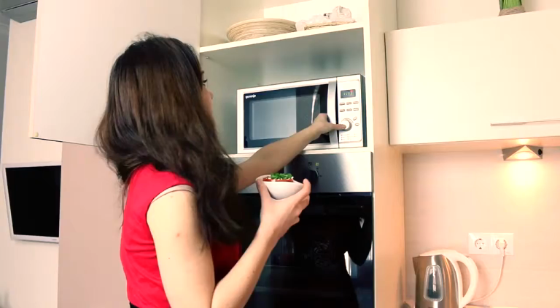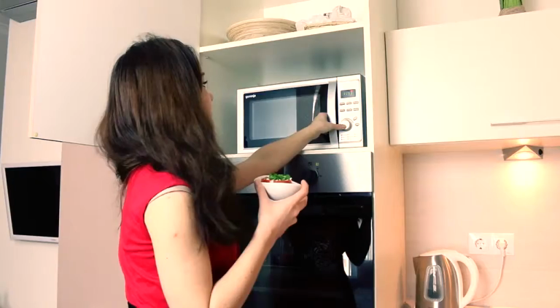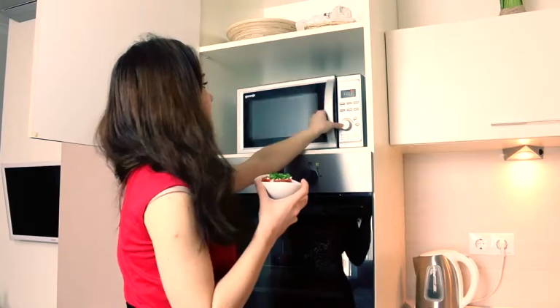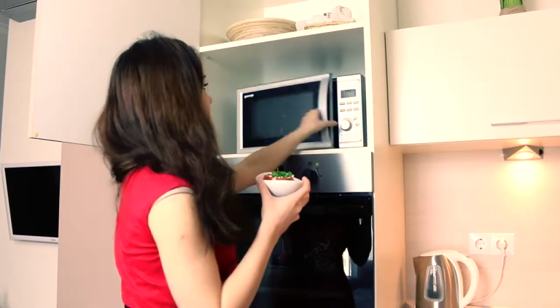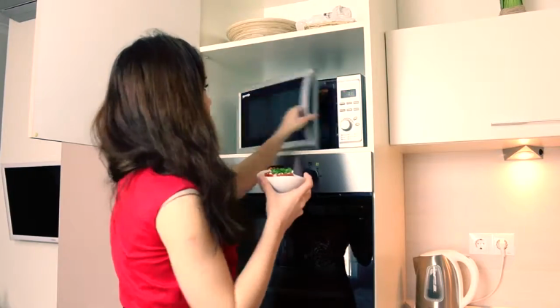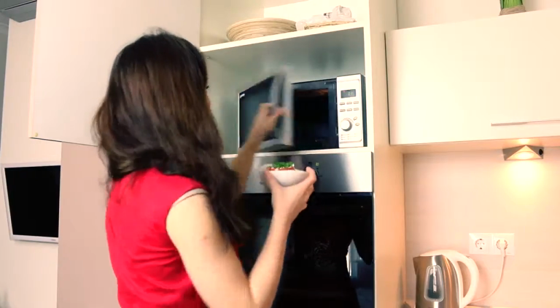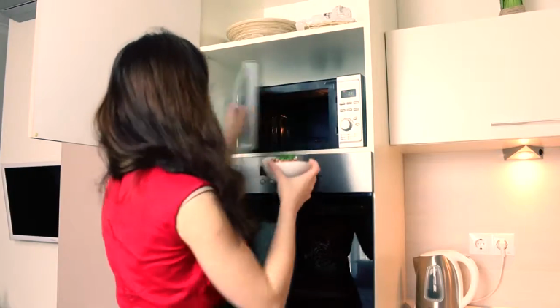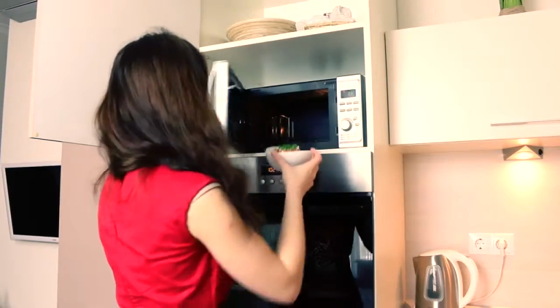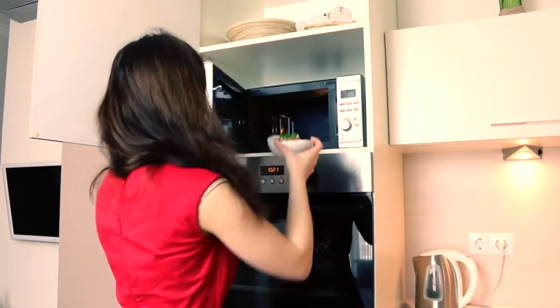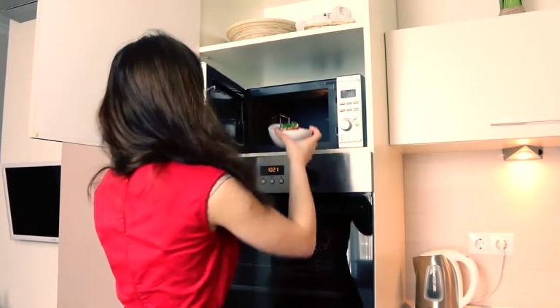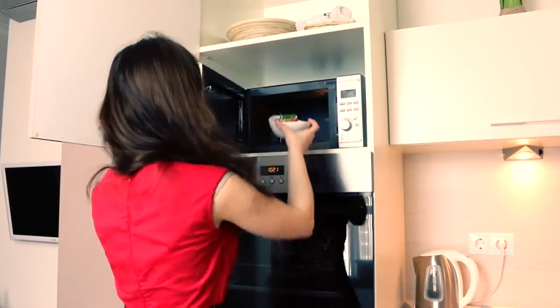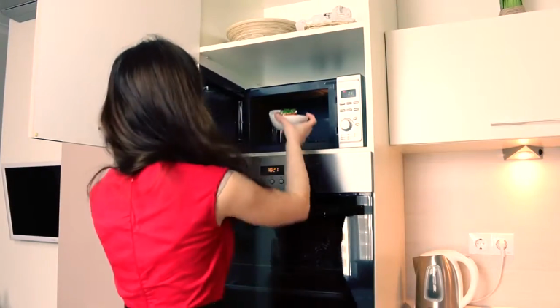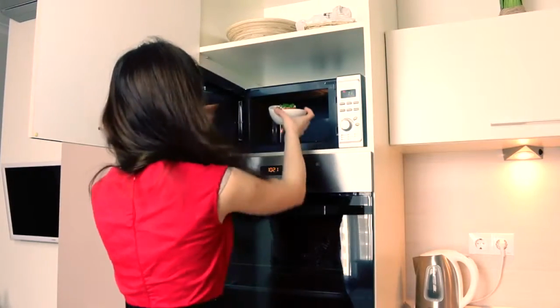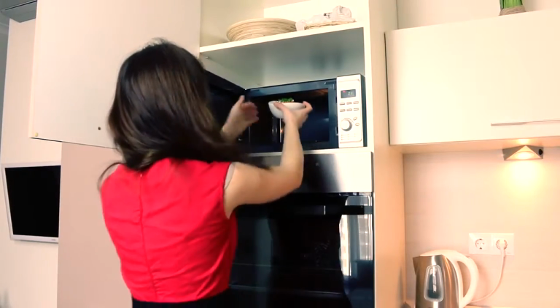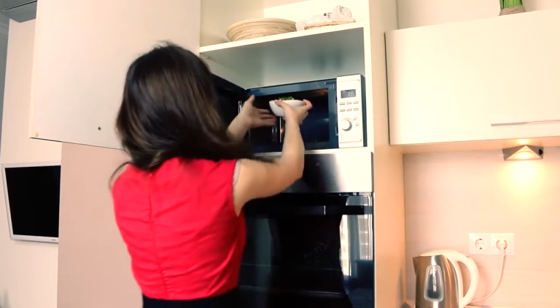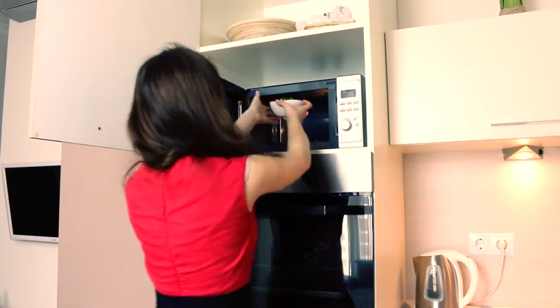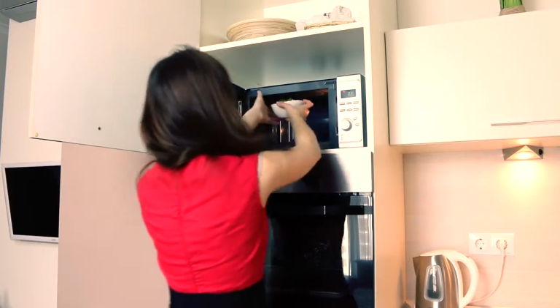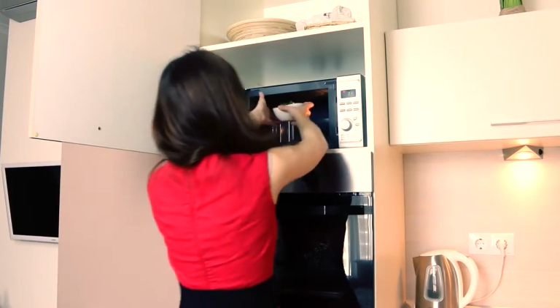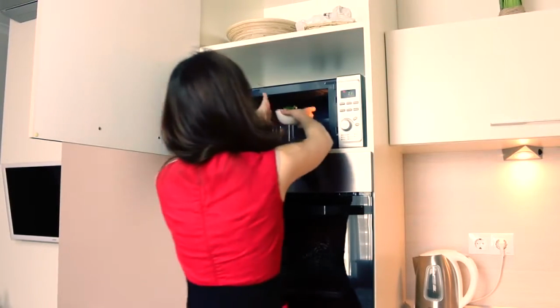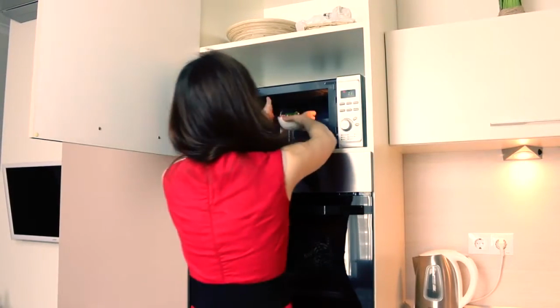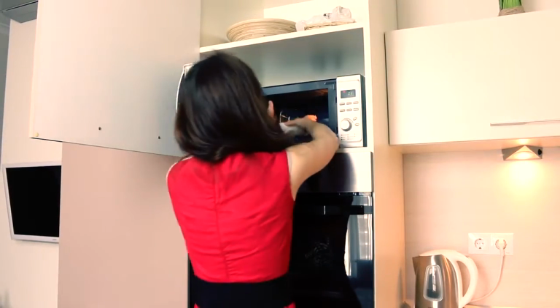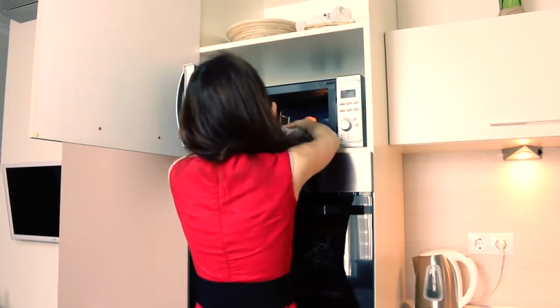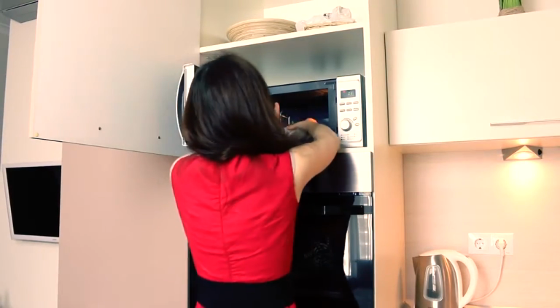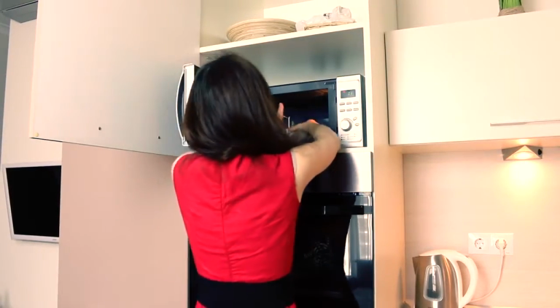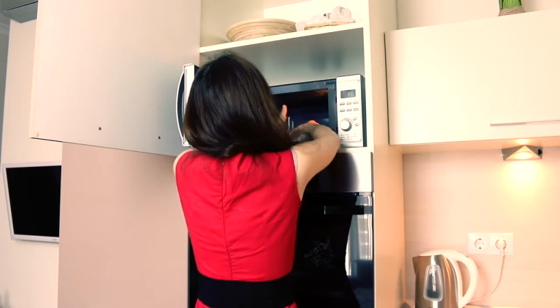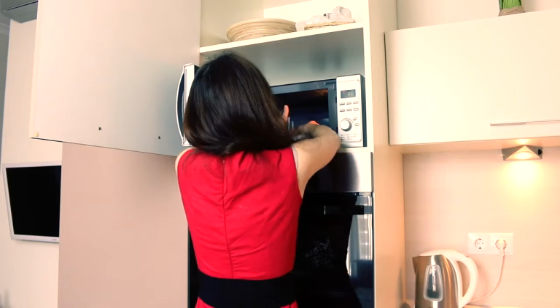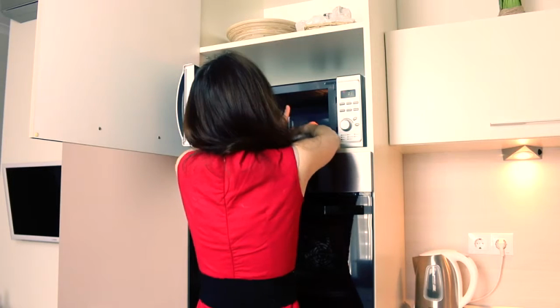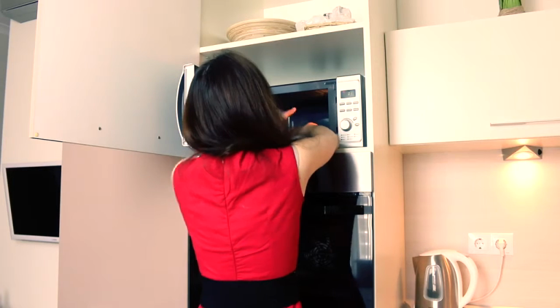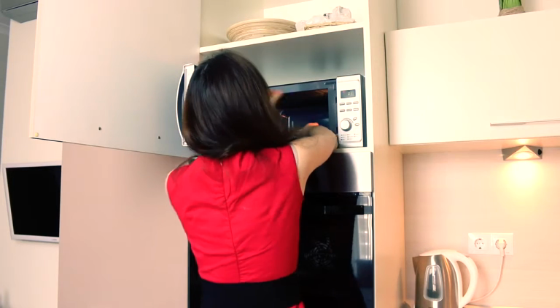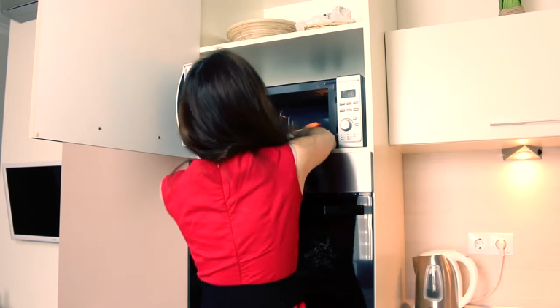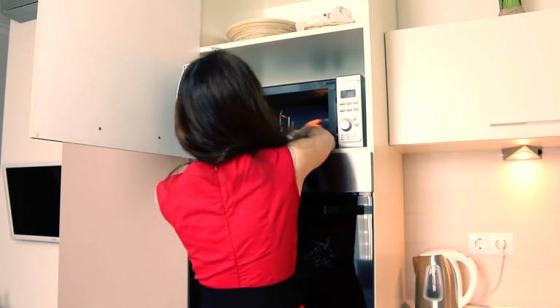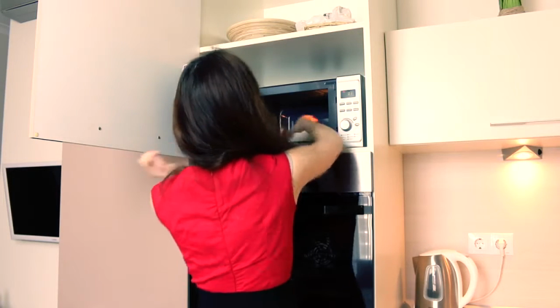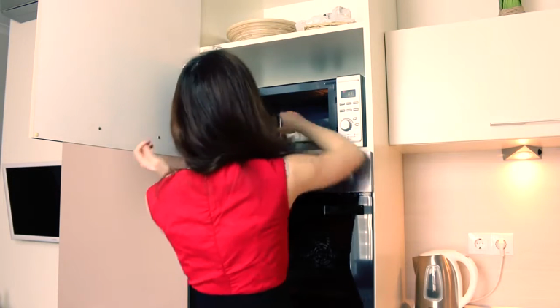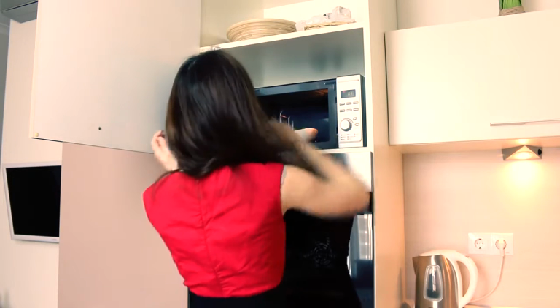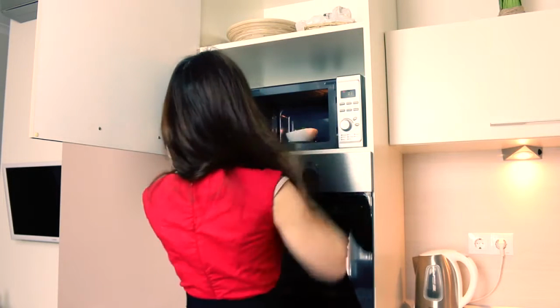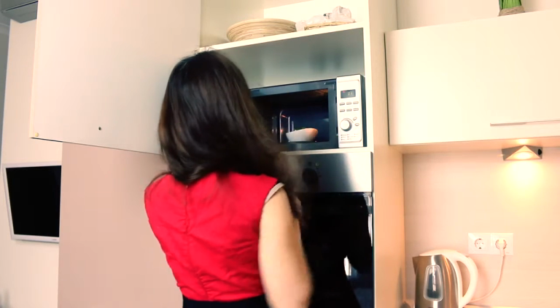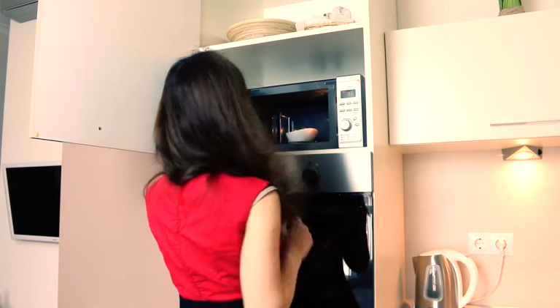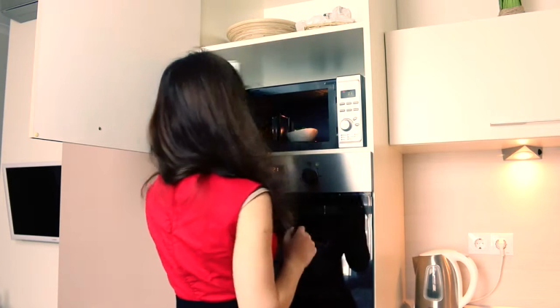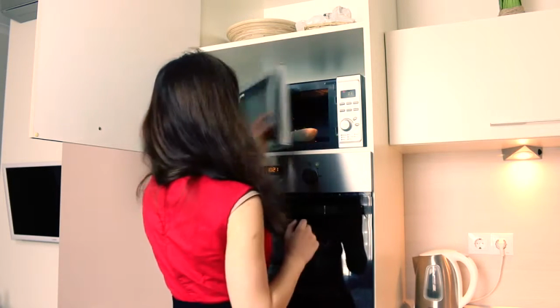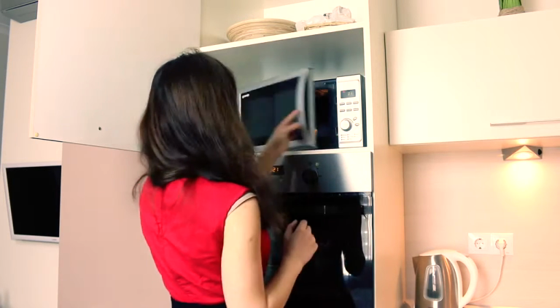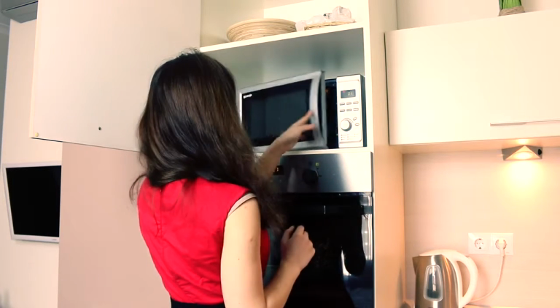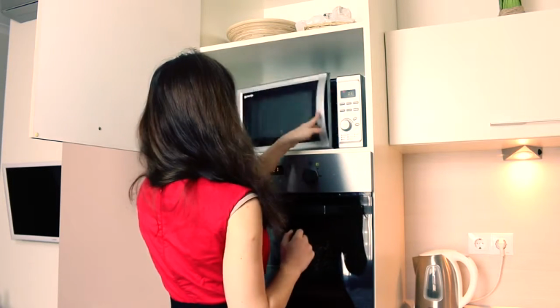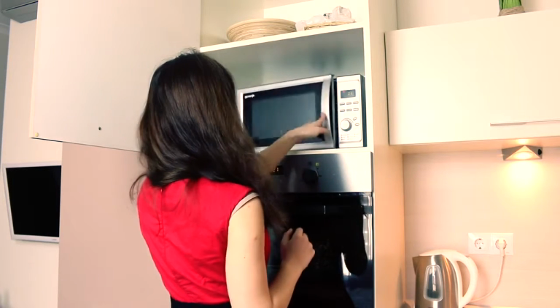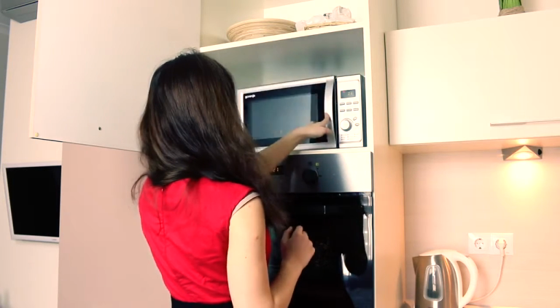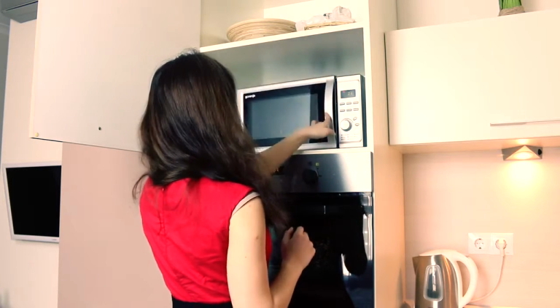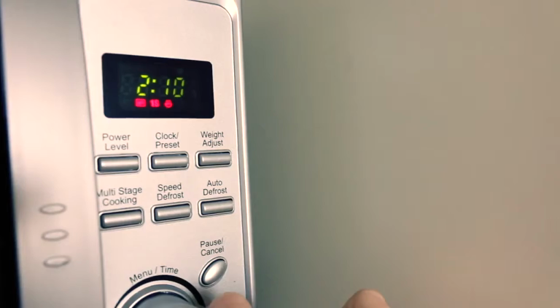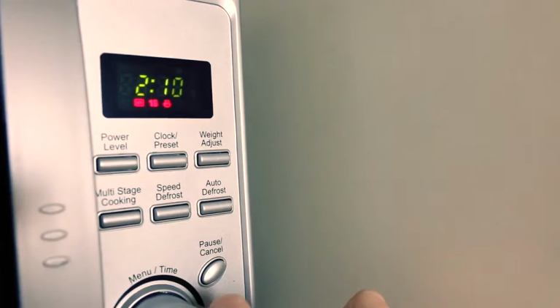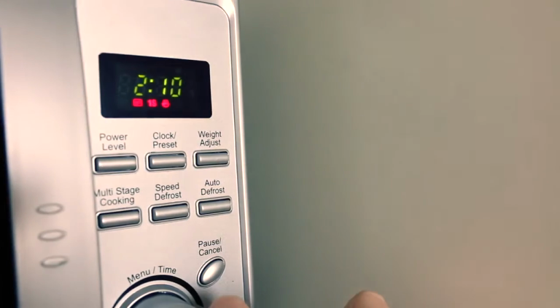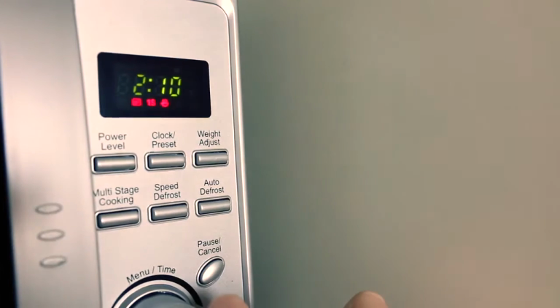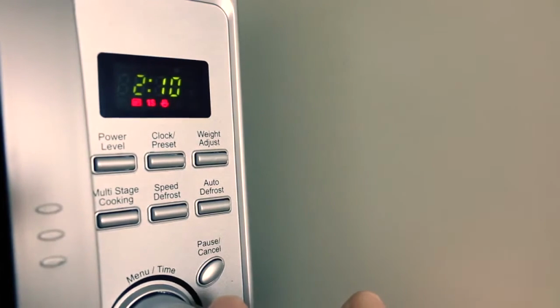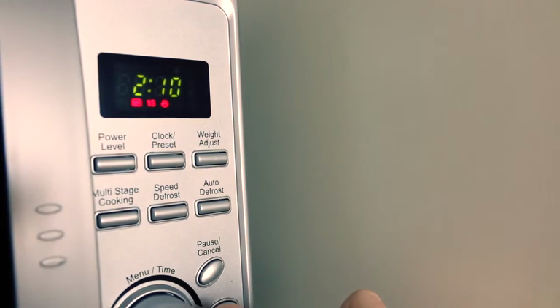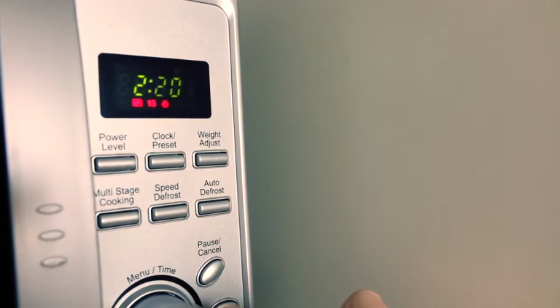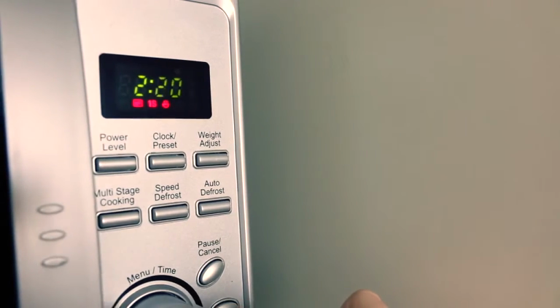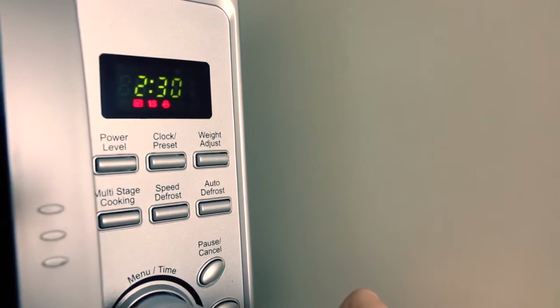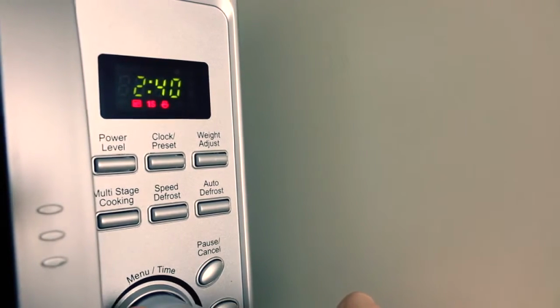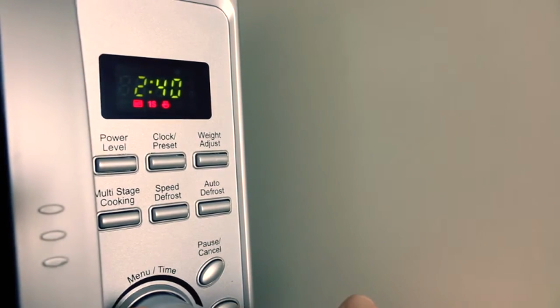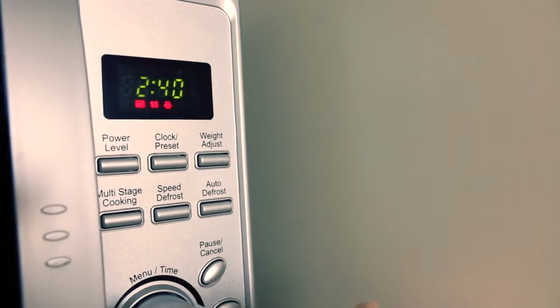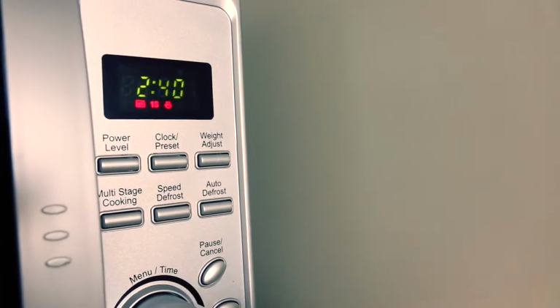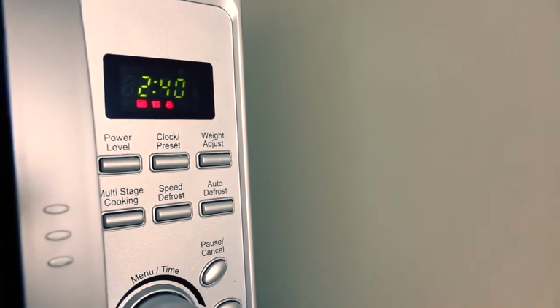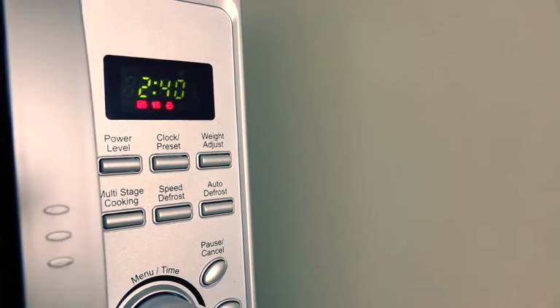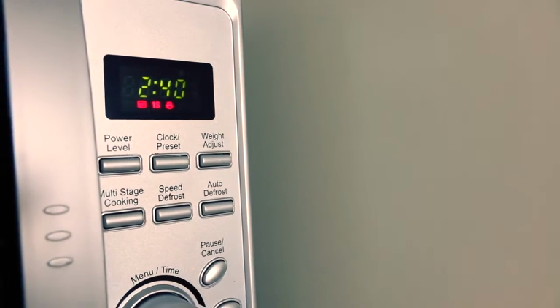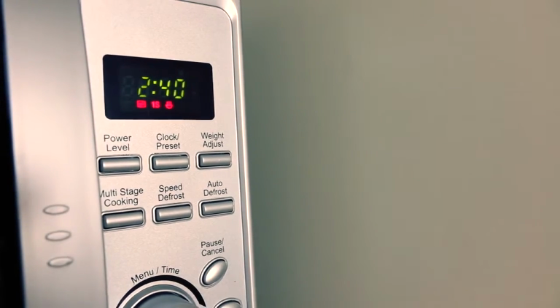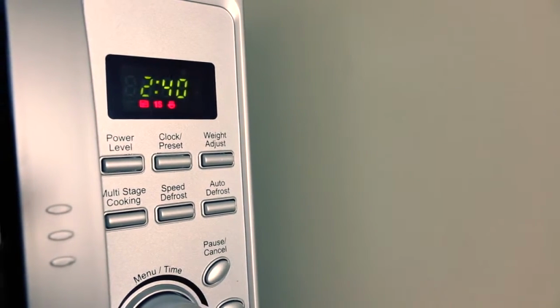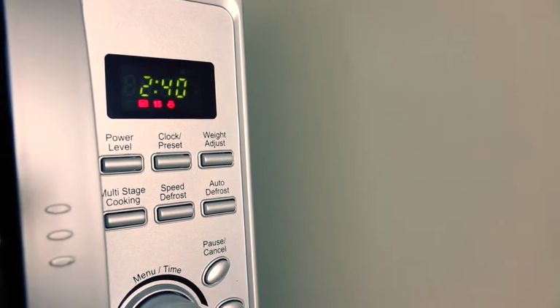Set a timer on your microwave for about 2 and a half minutes, and now you have all this time for your morning meditation.